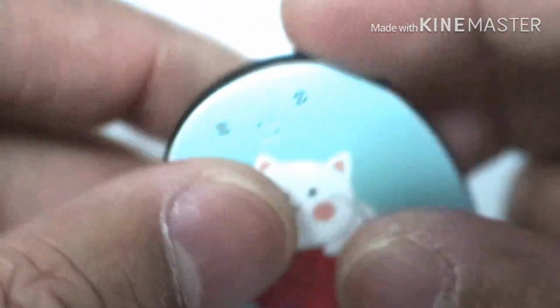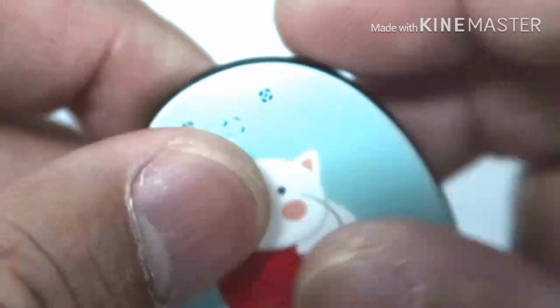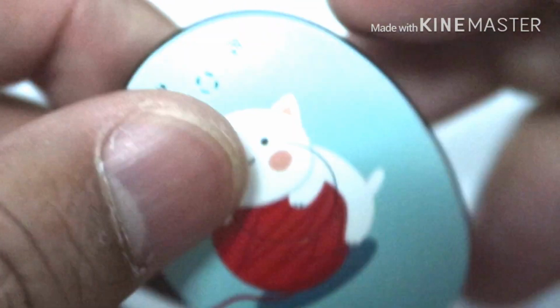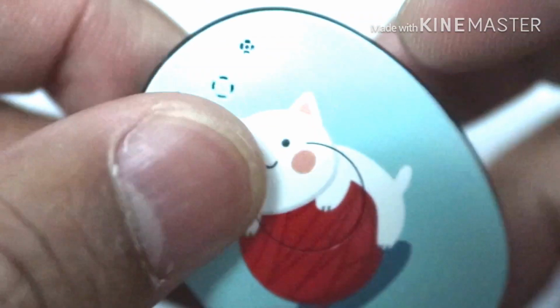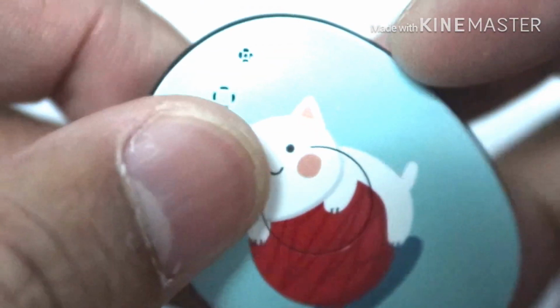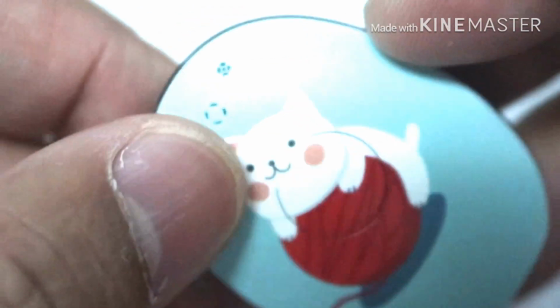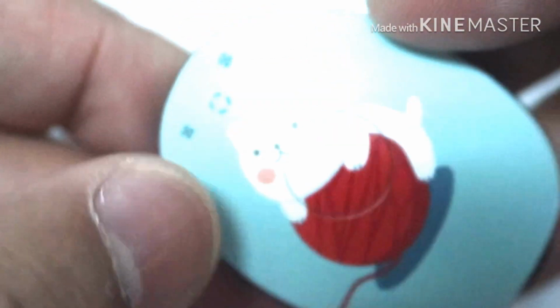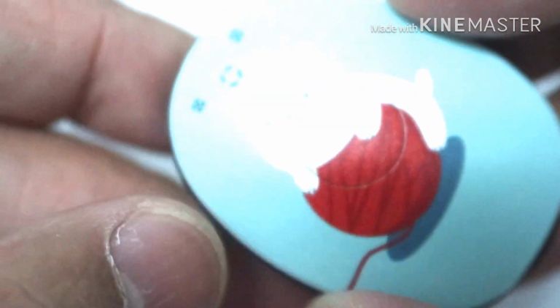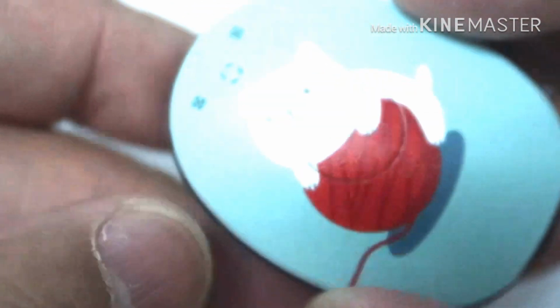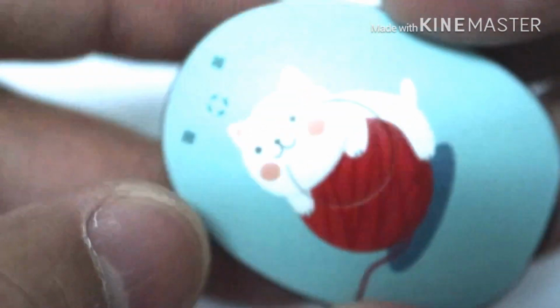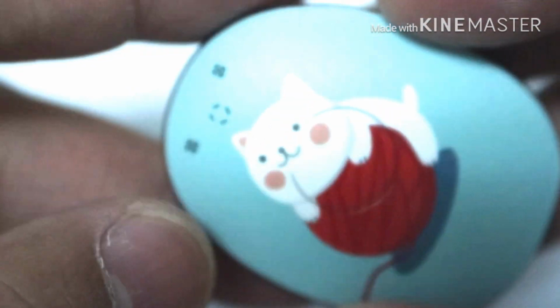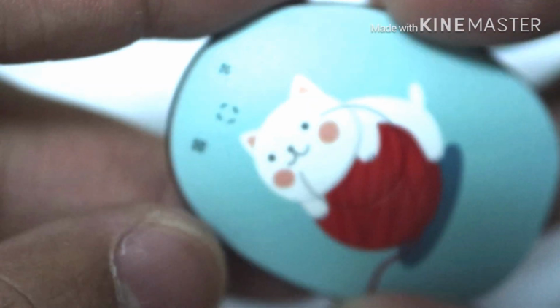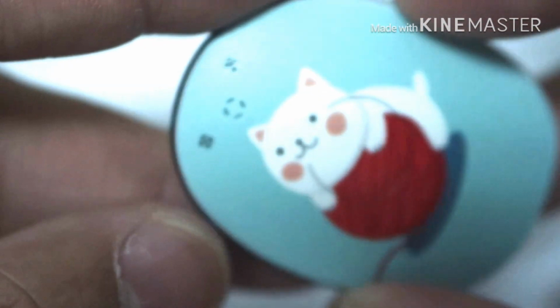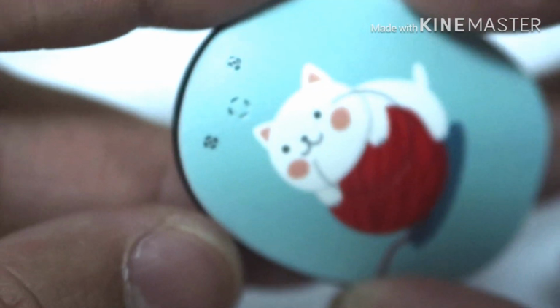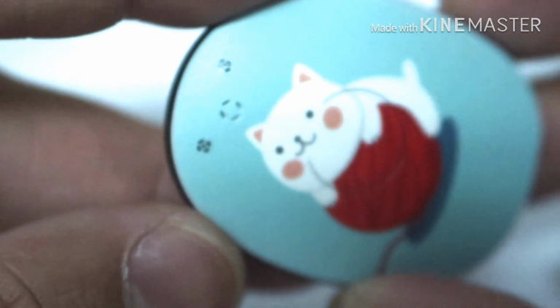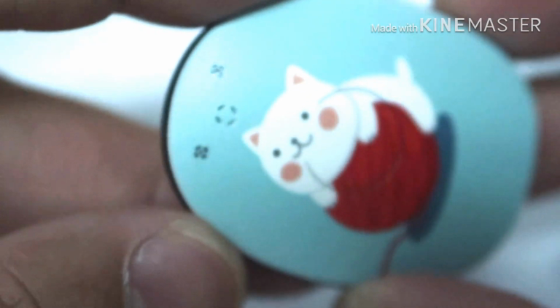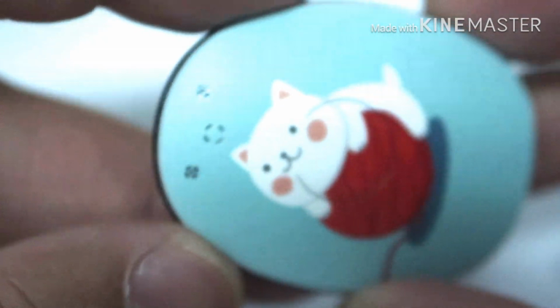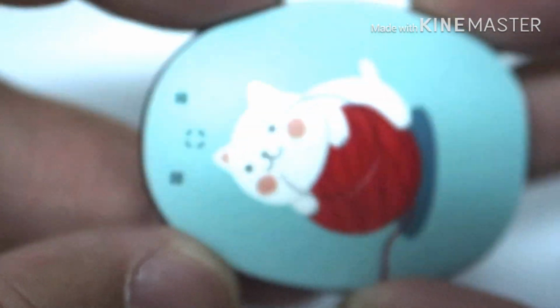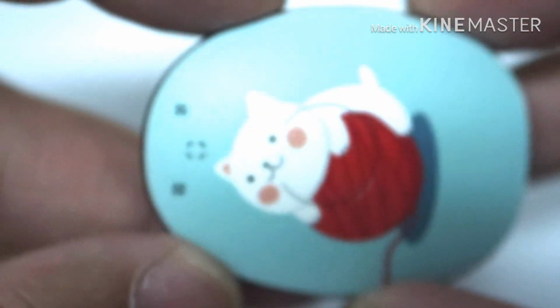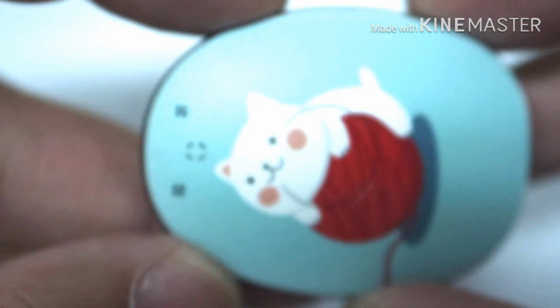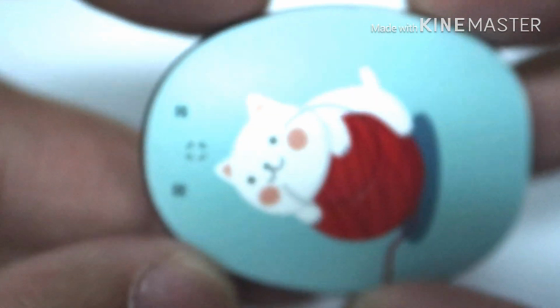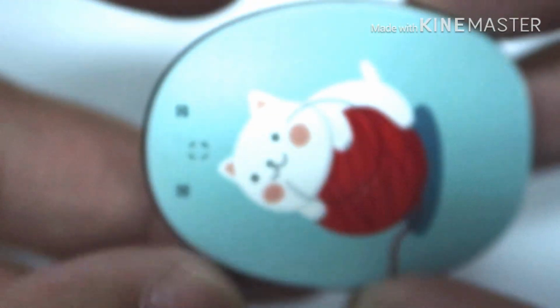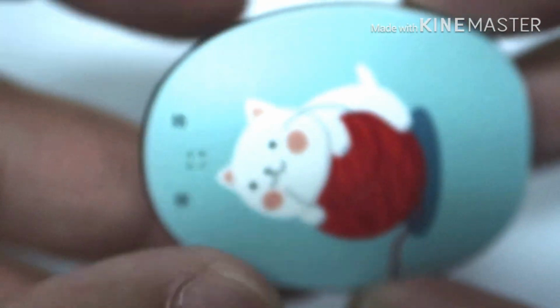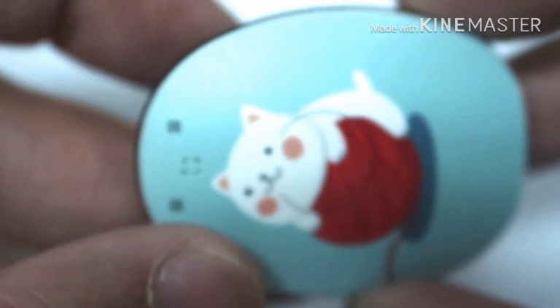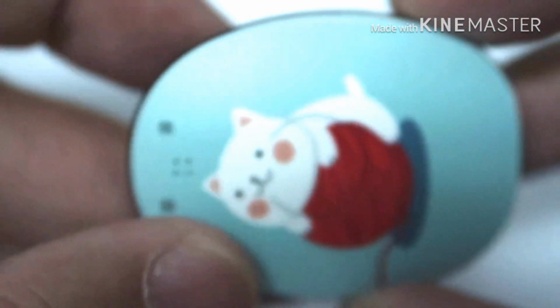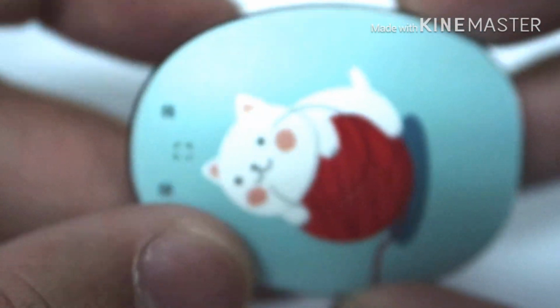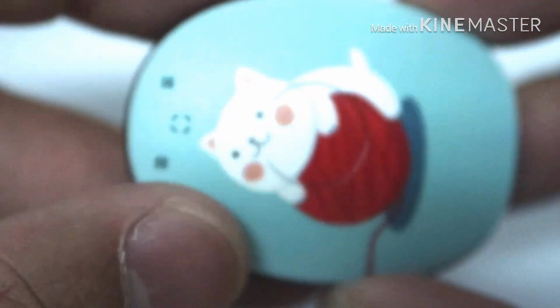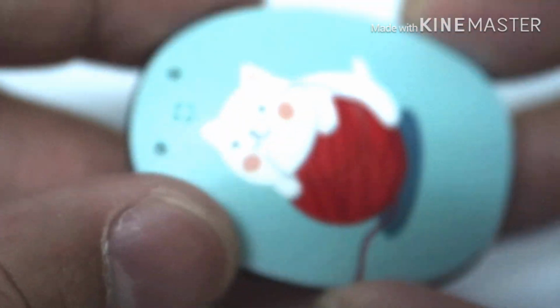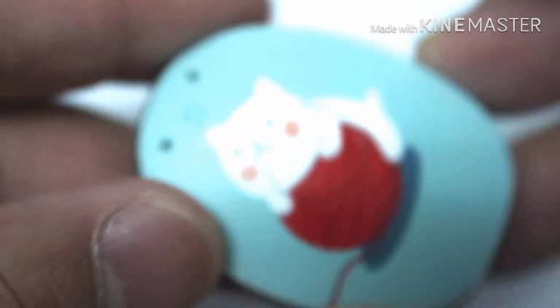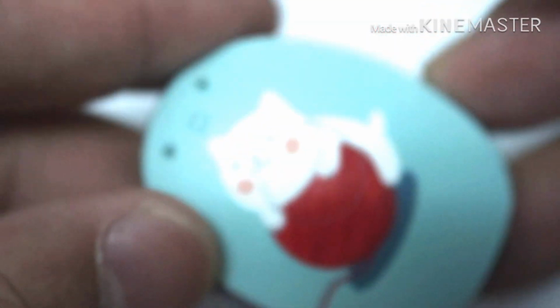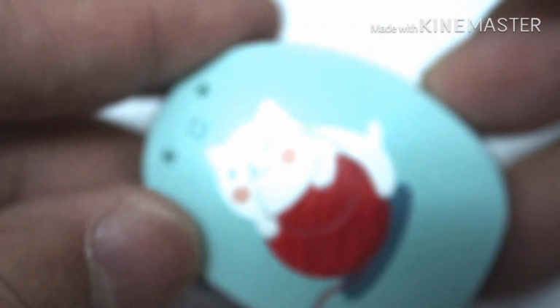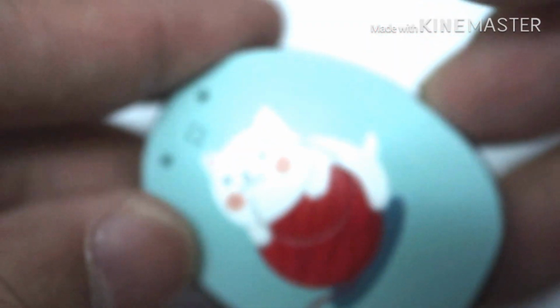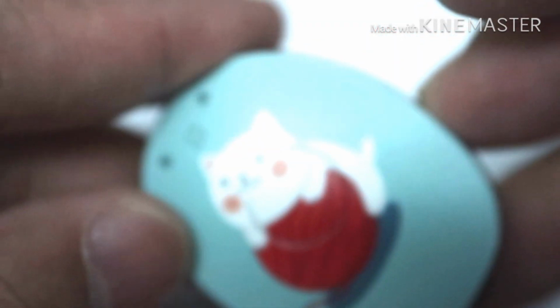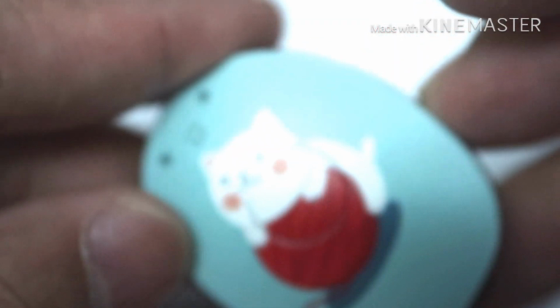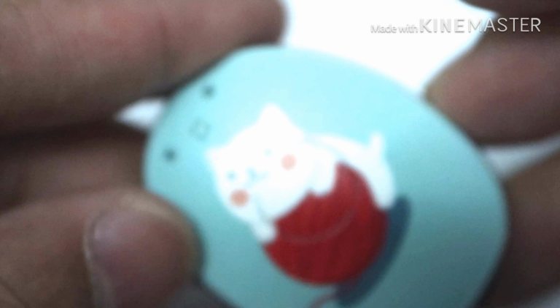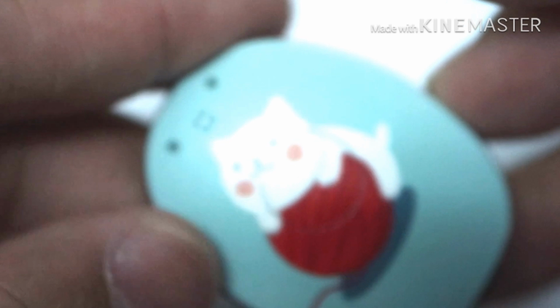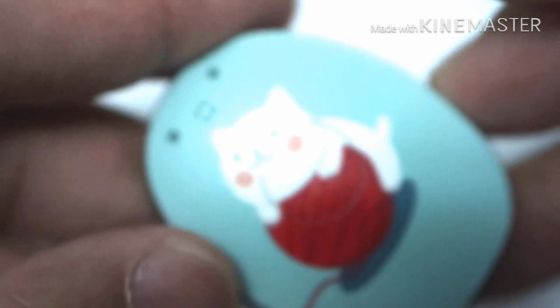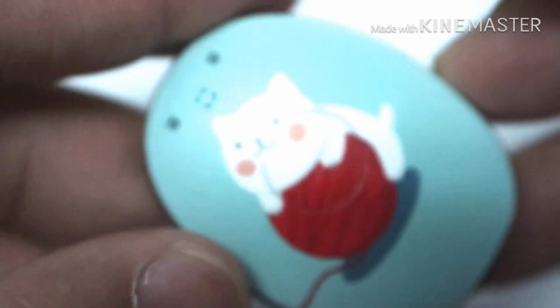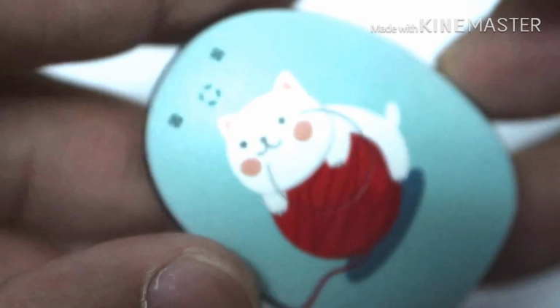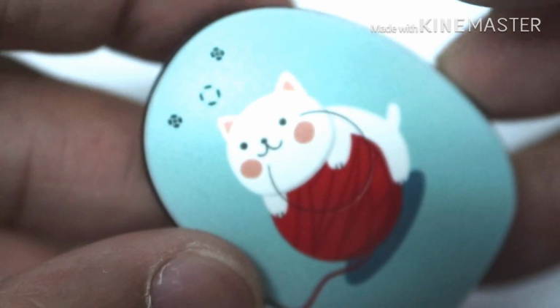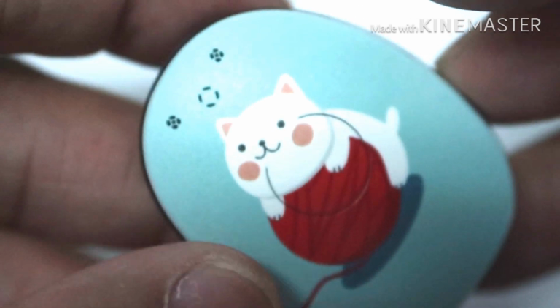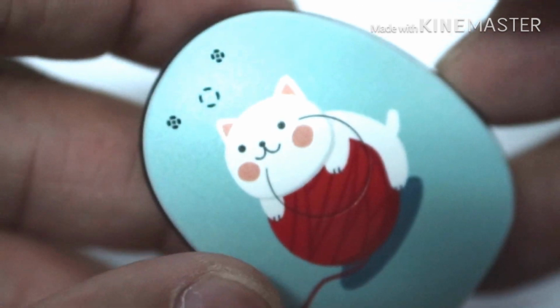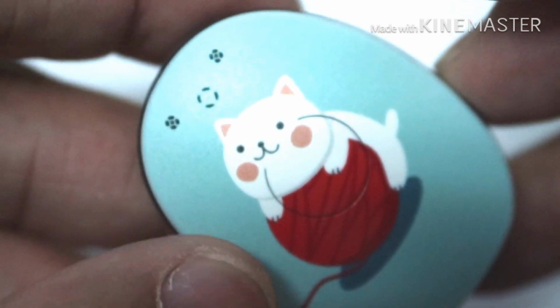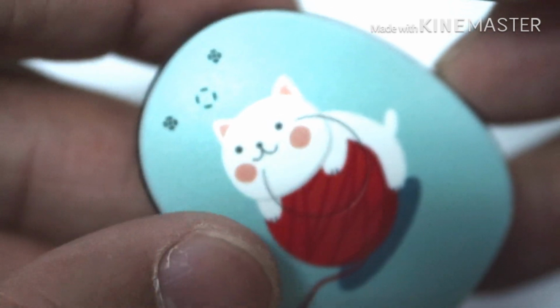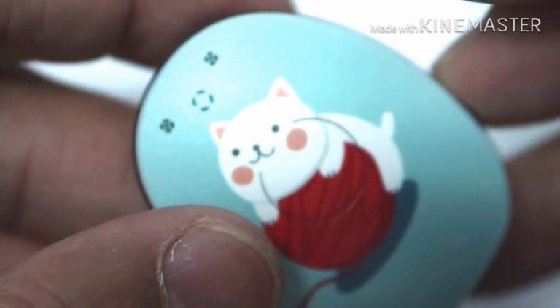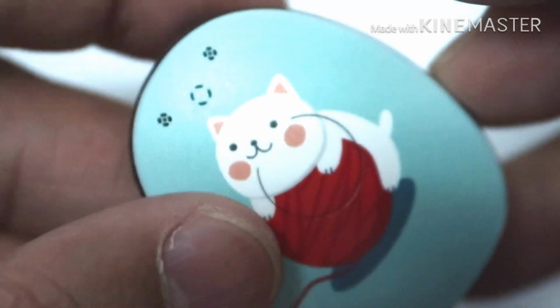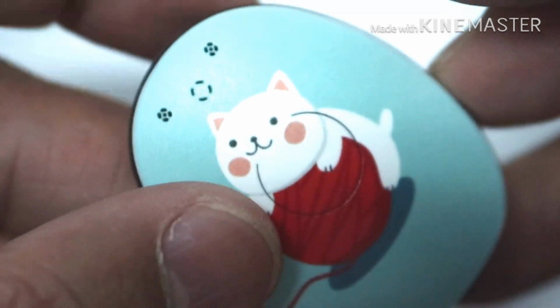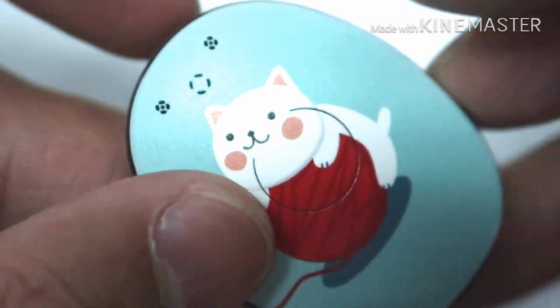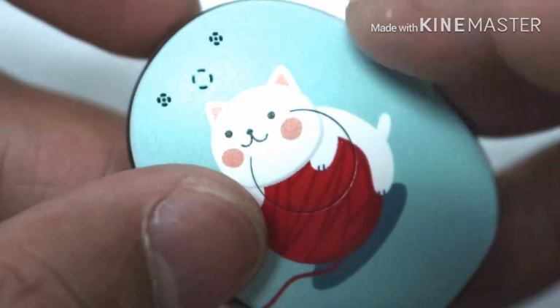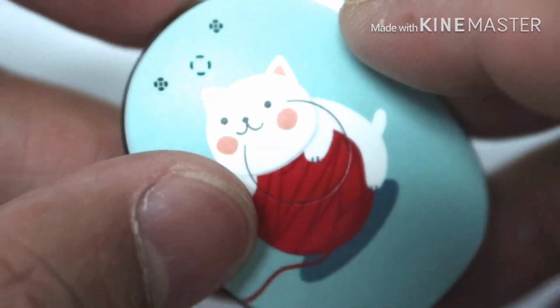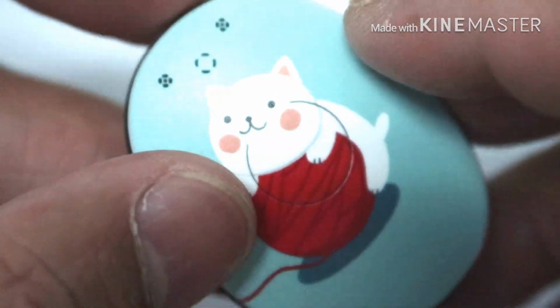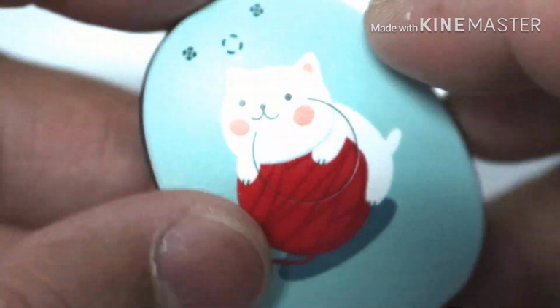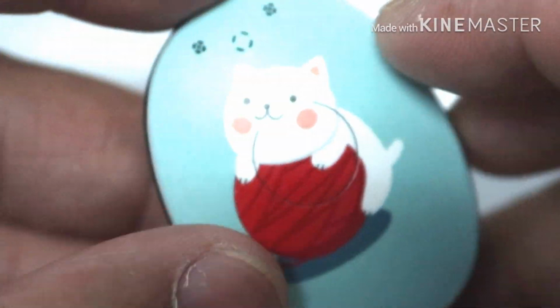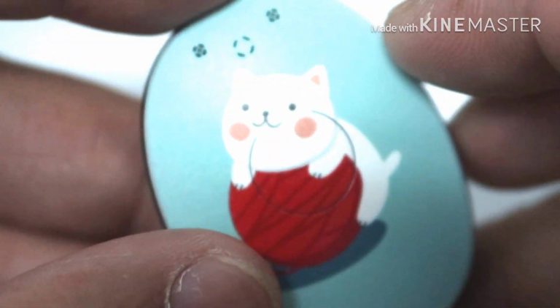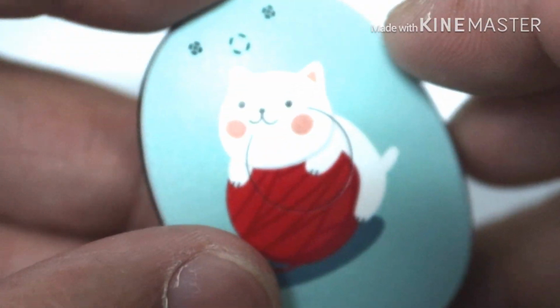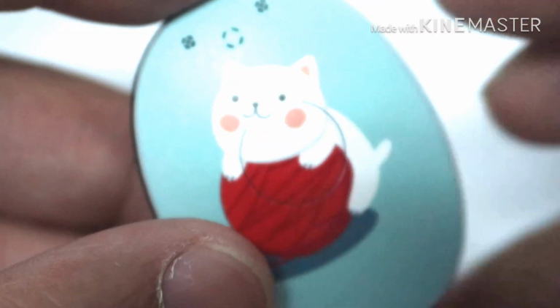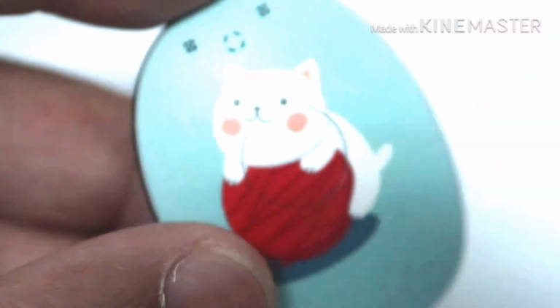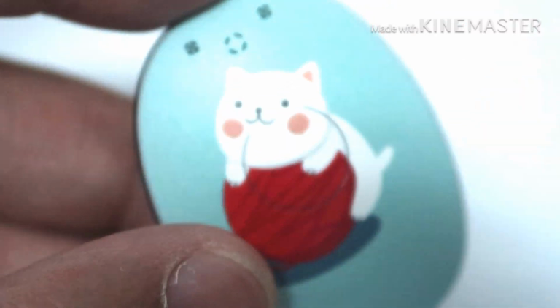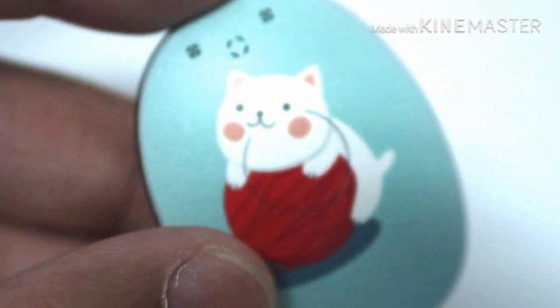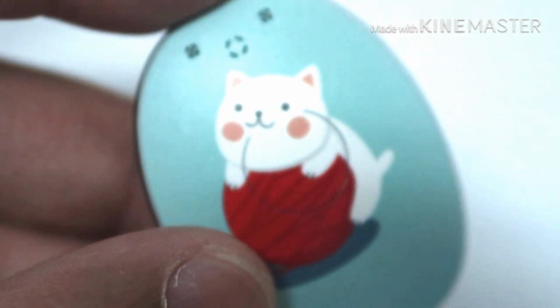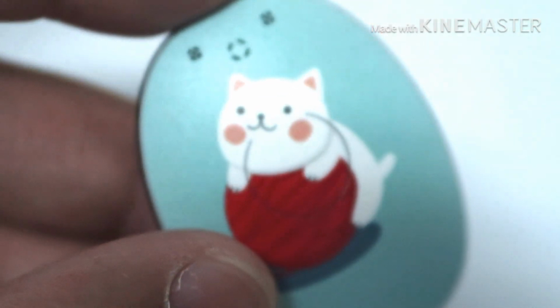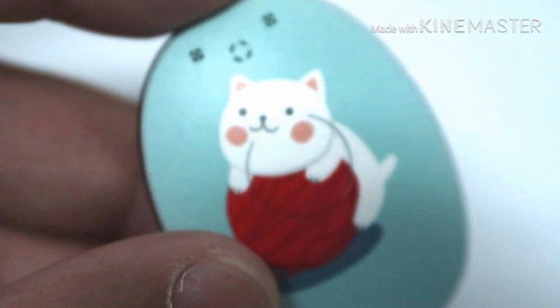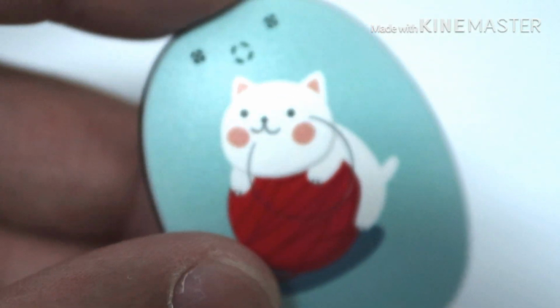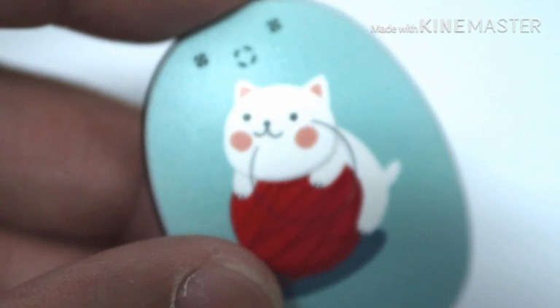Make sure that there's no gap. And voila! You're done!